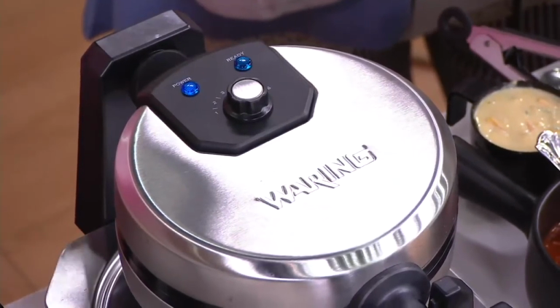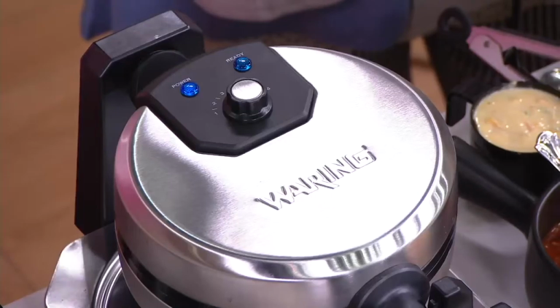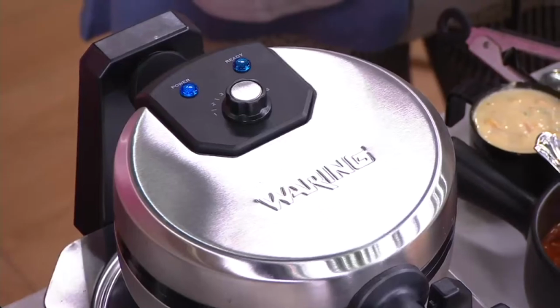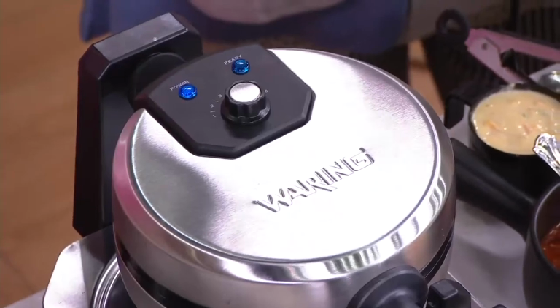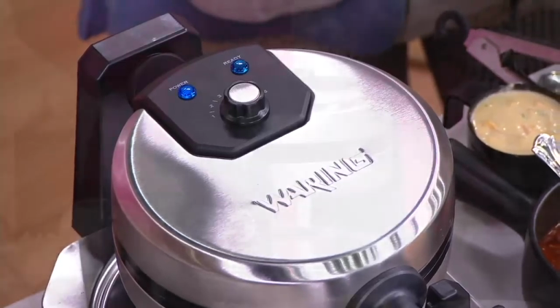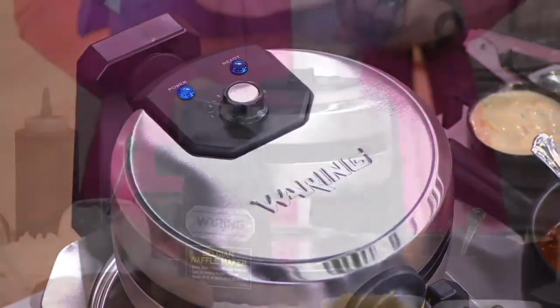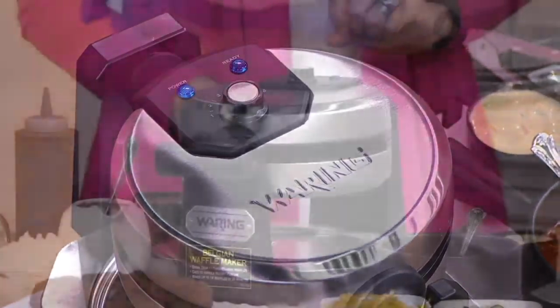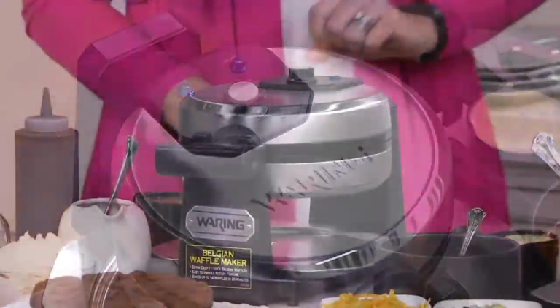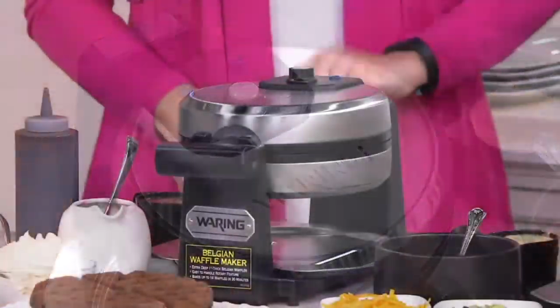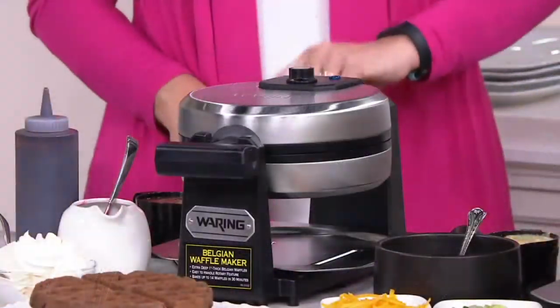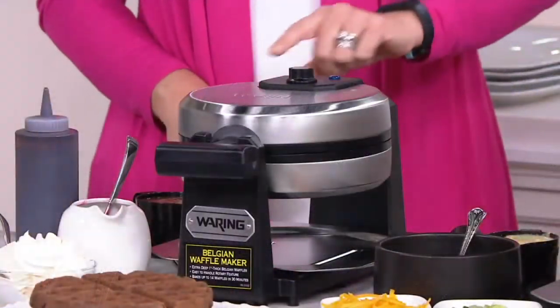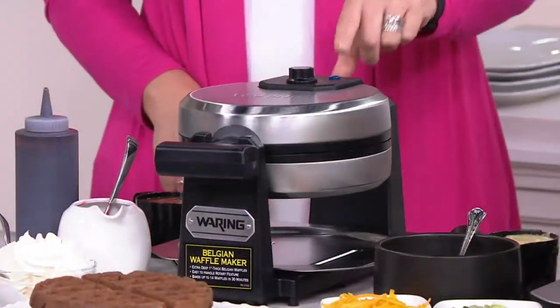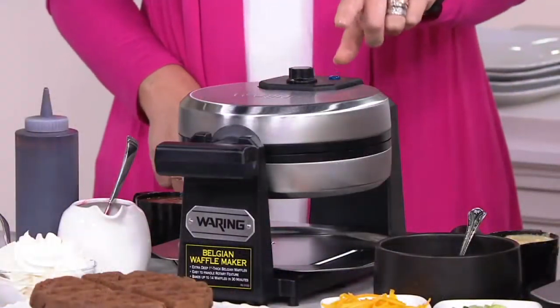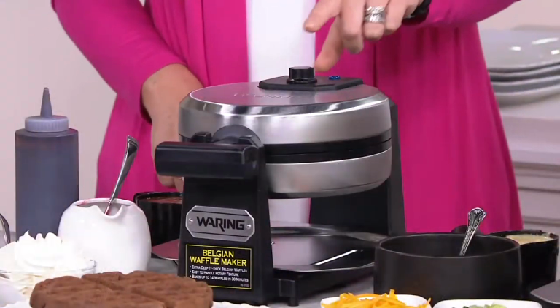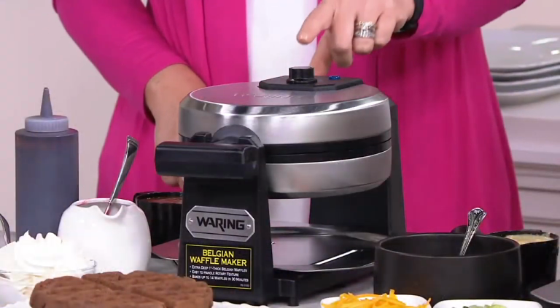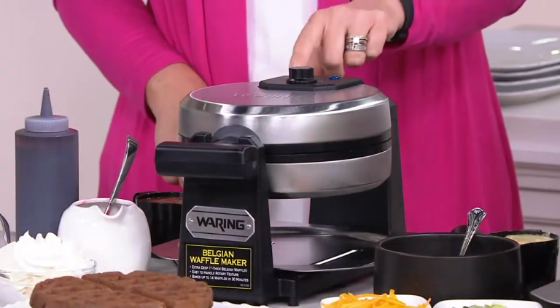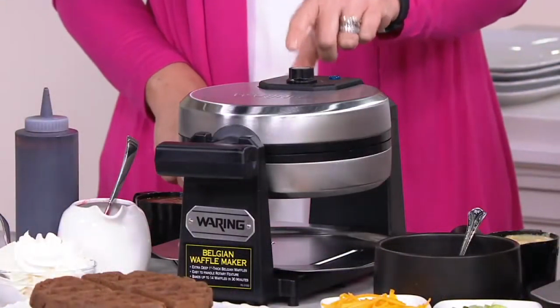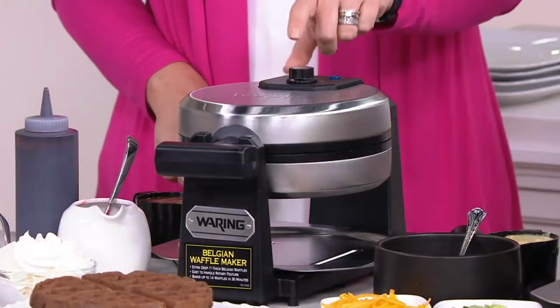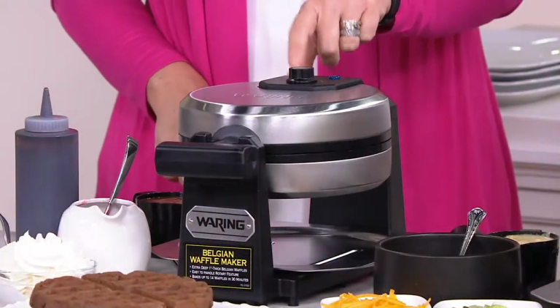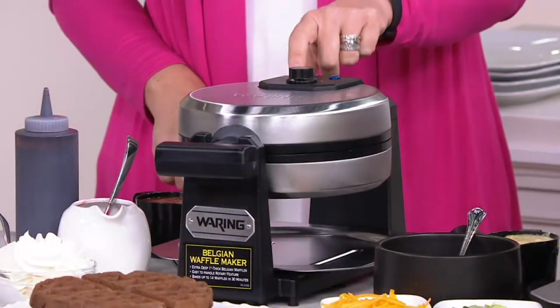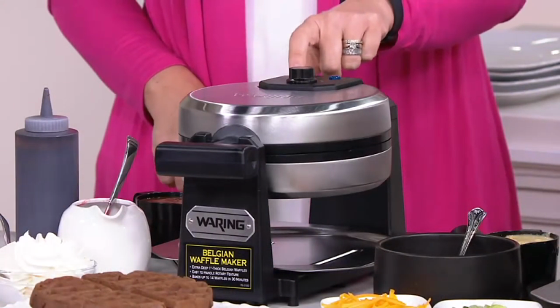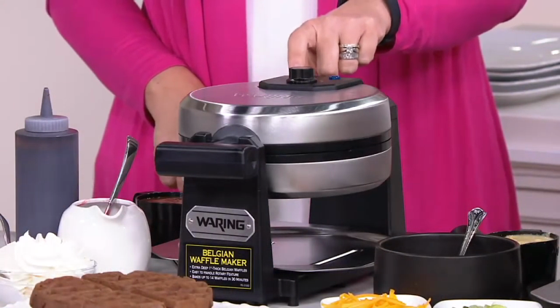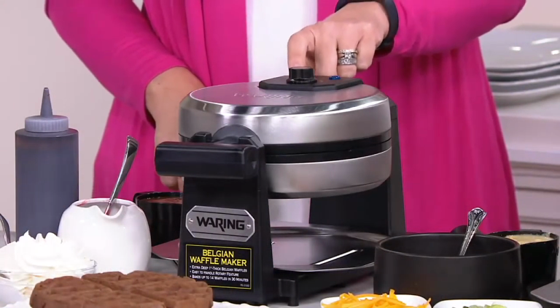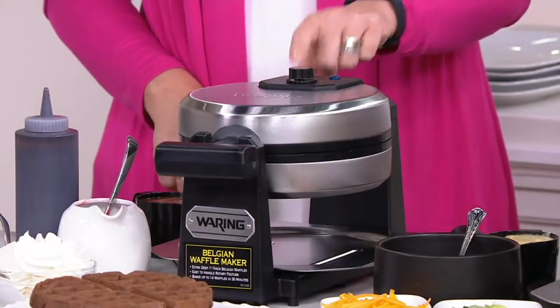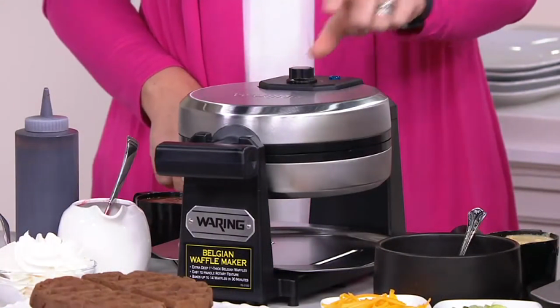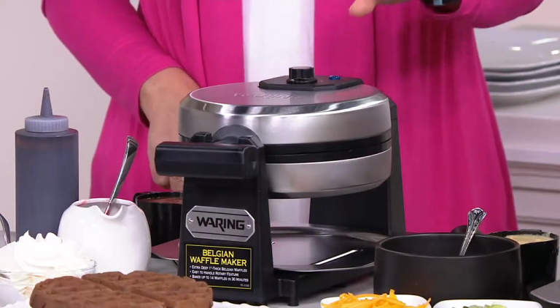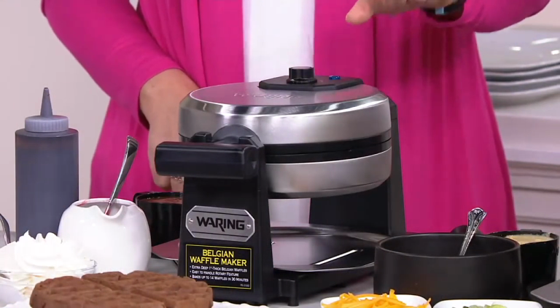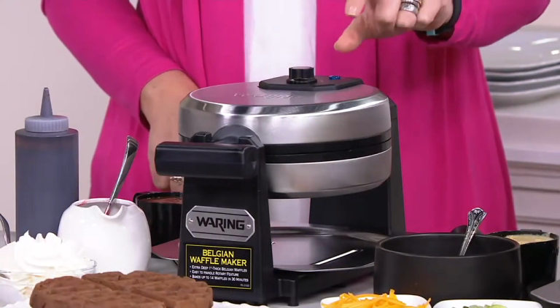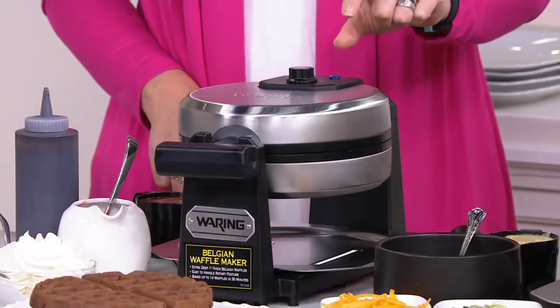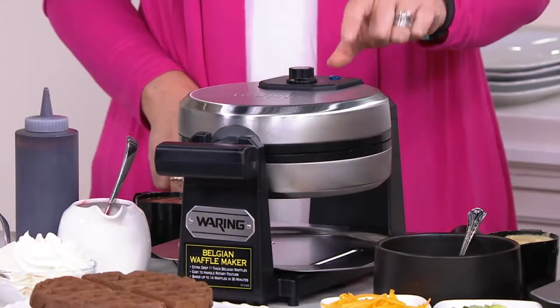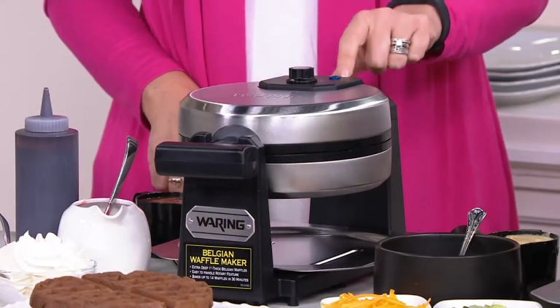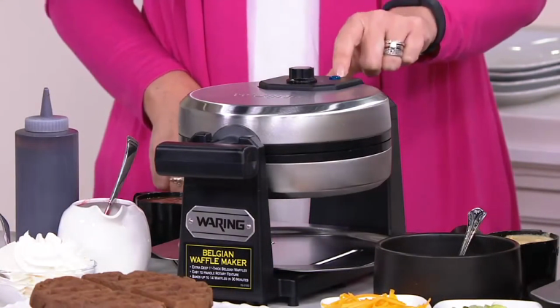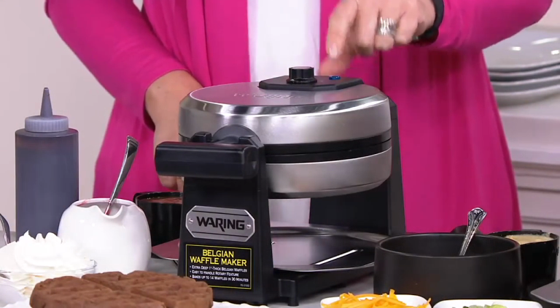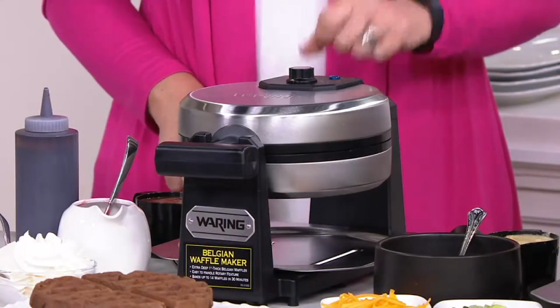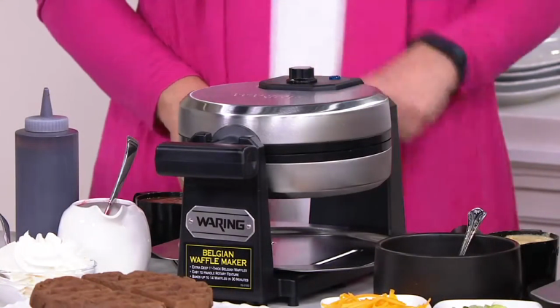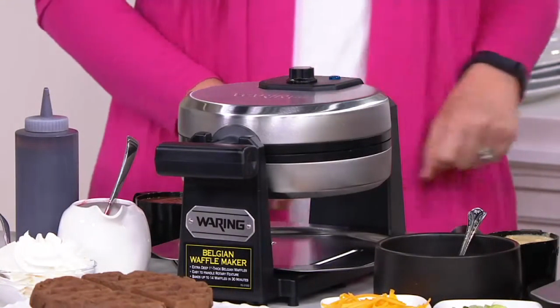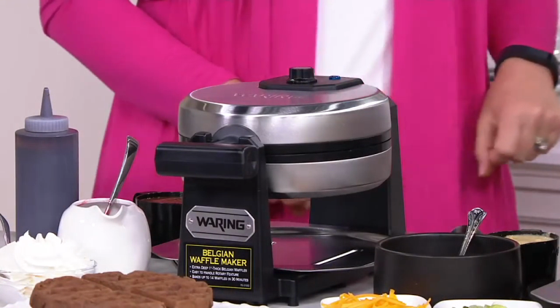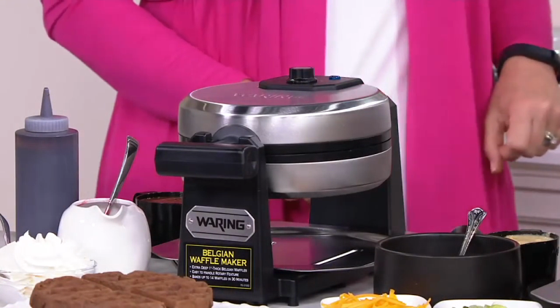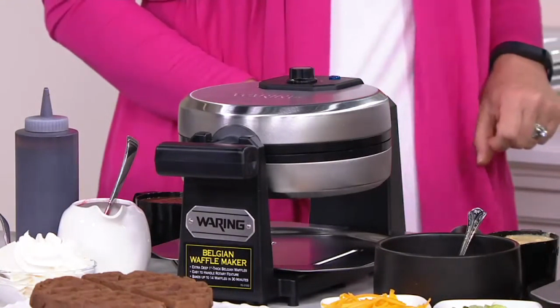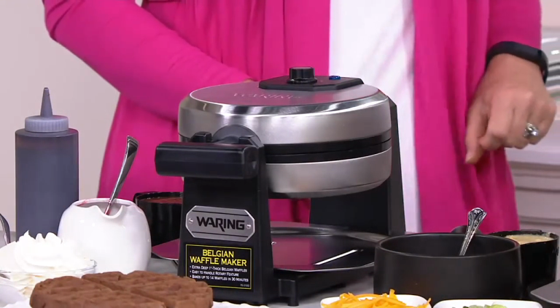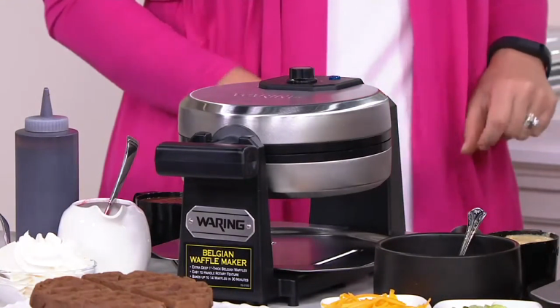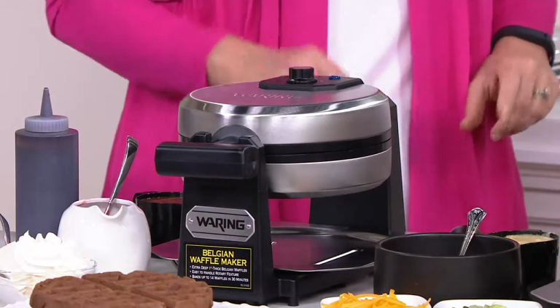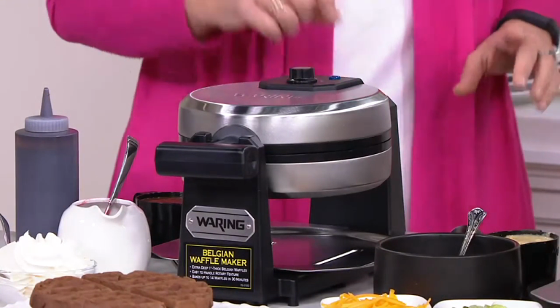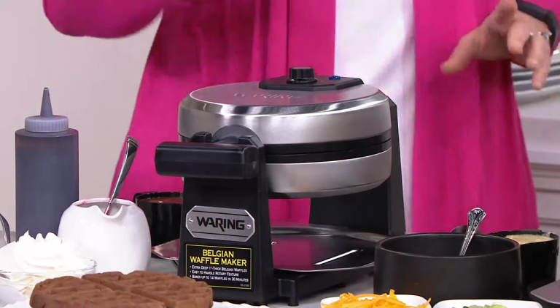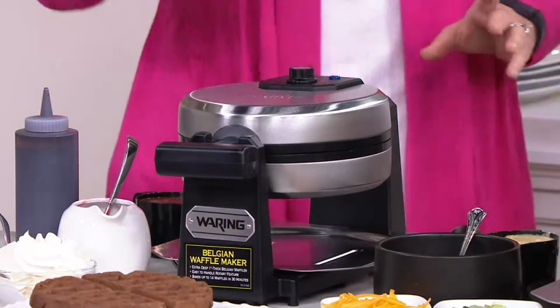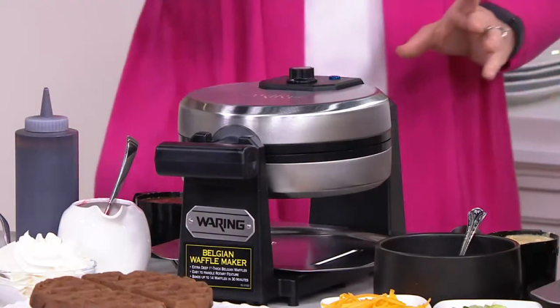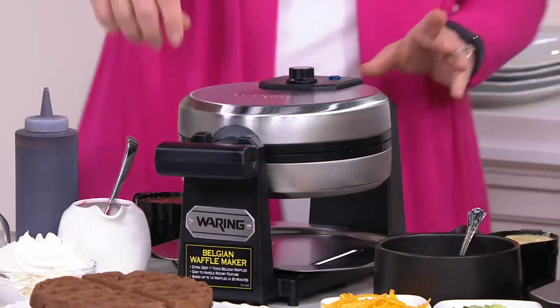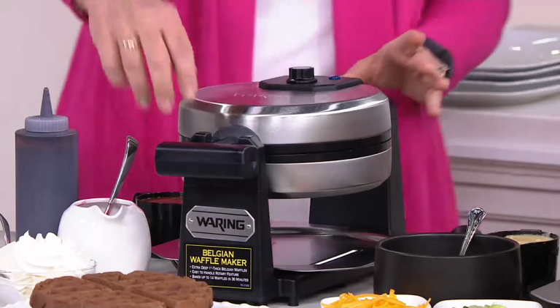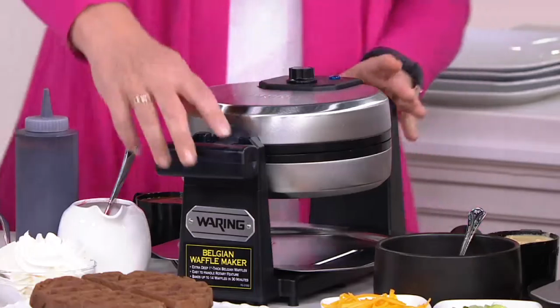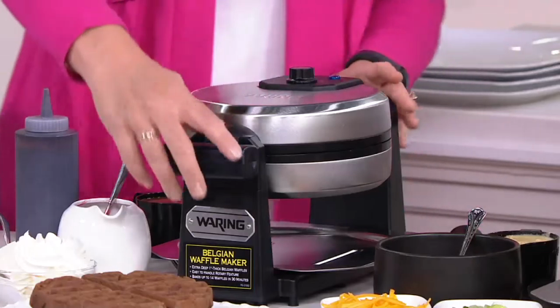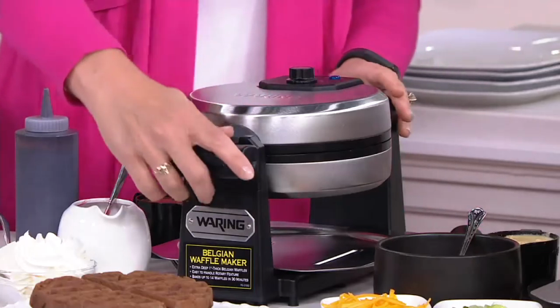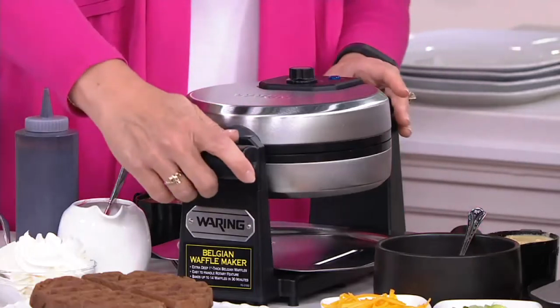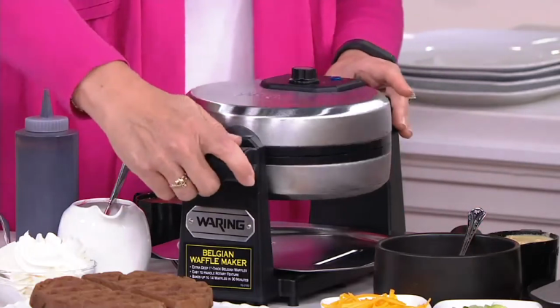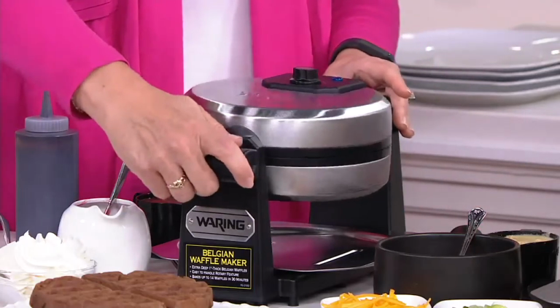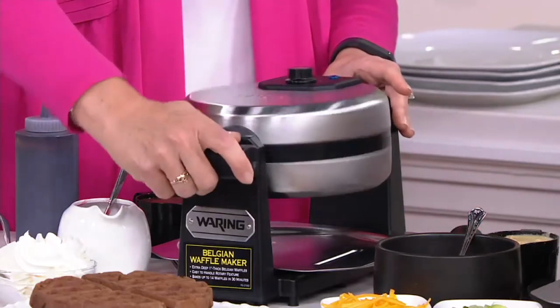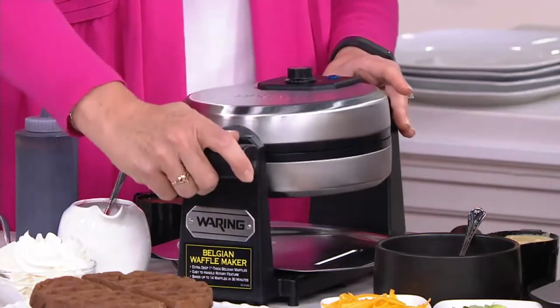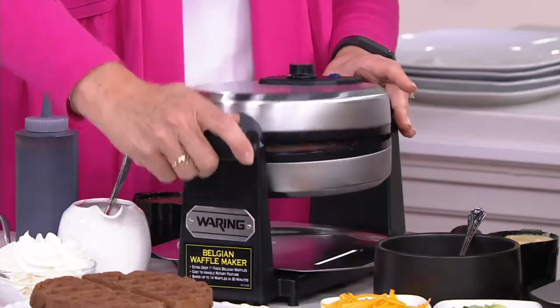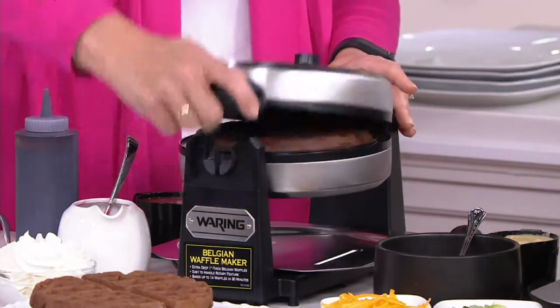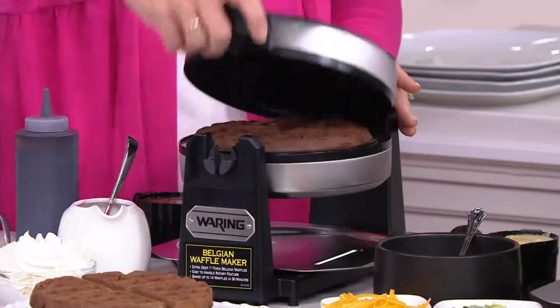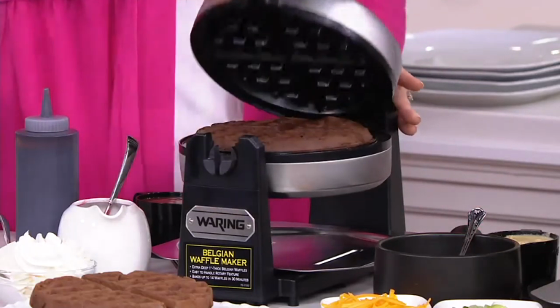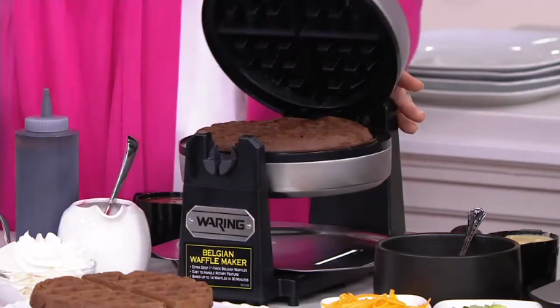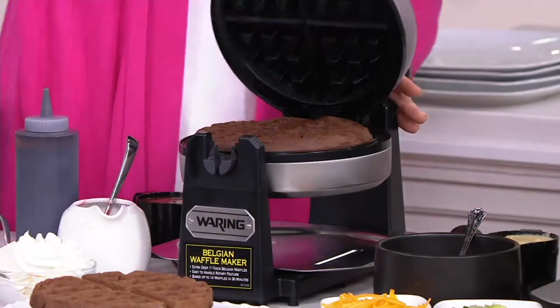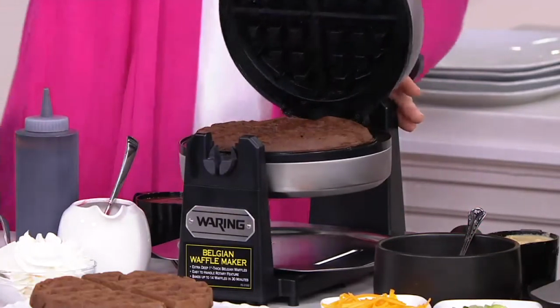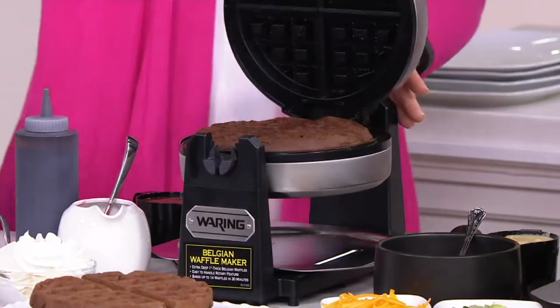I like it somewhere in the middle. When it's on, the light will go on. When it's ready to use, the ready light will go on. So then when you've got it done.